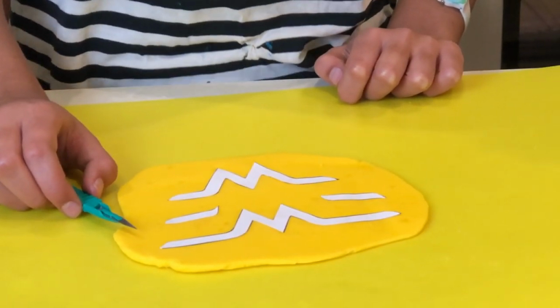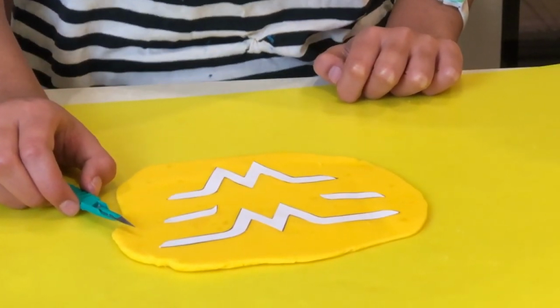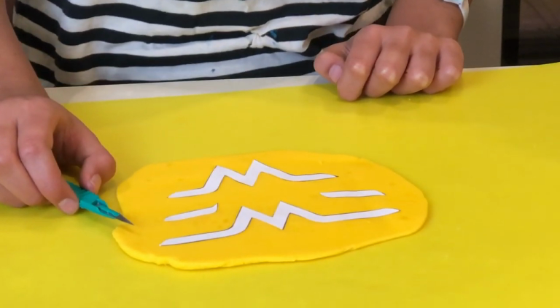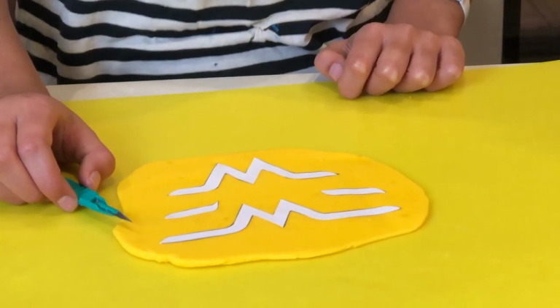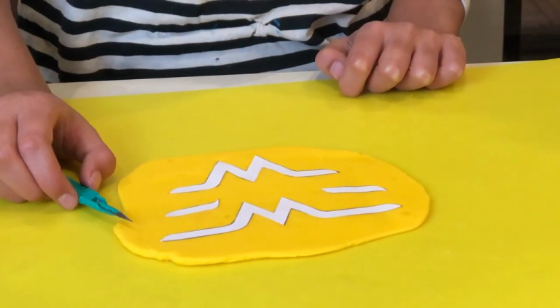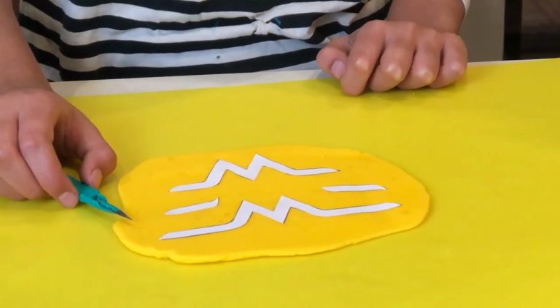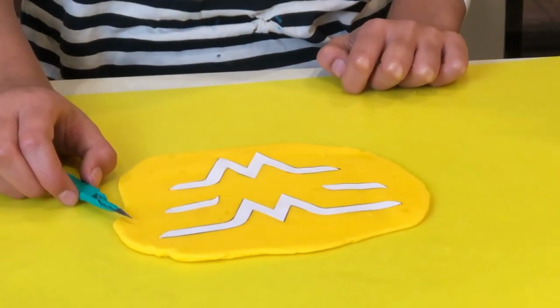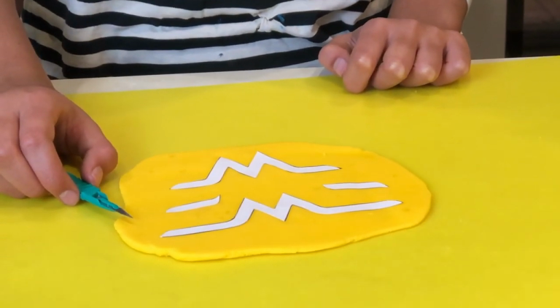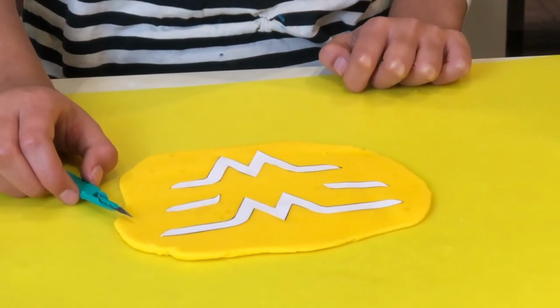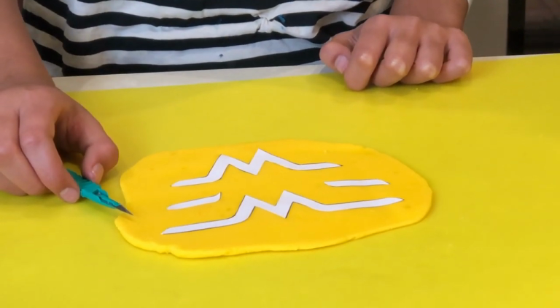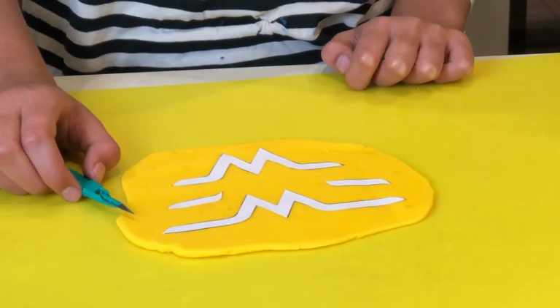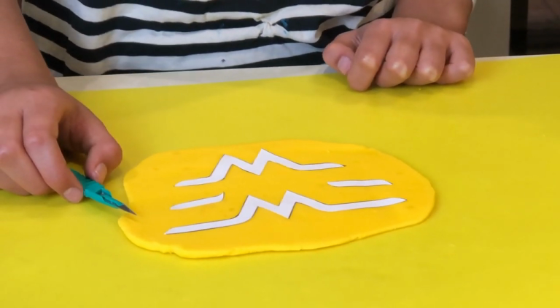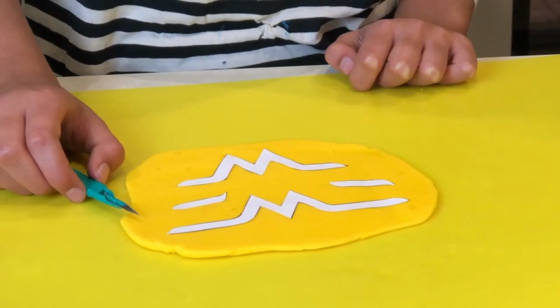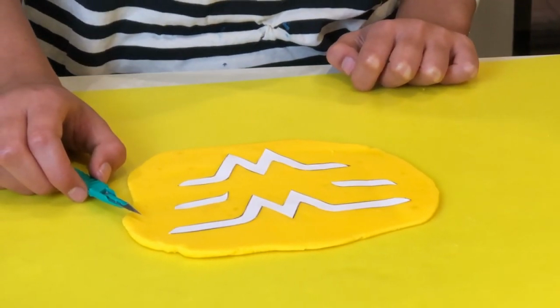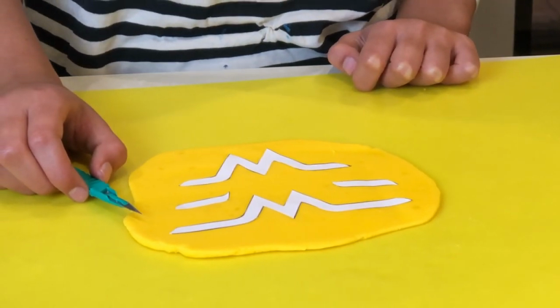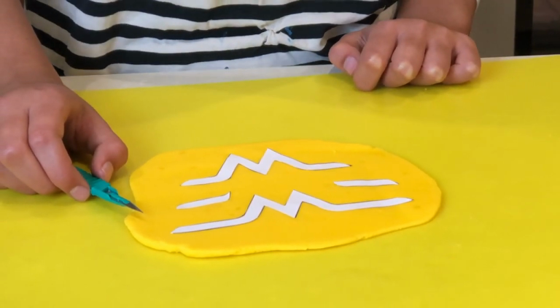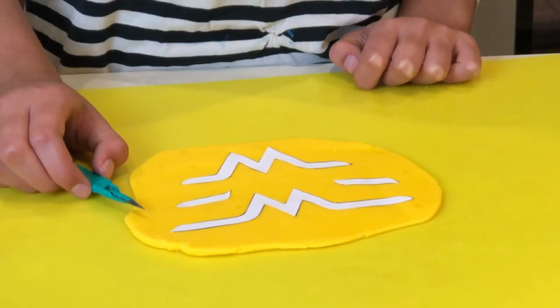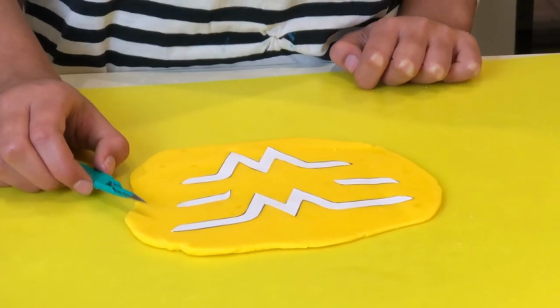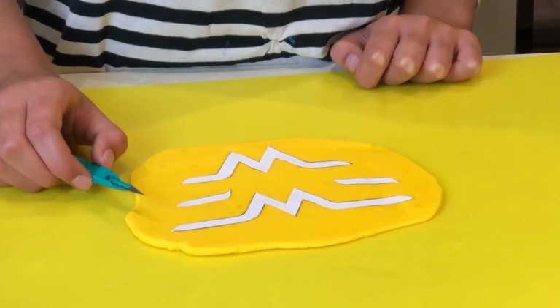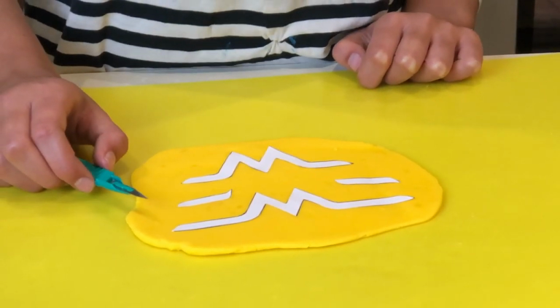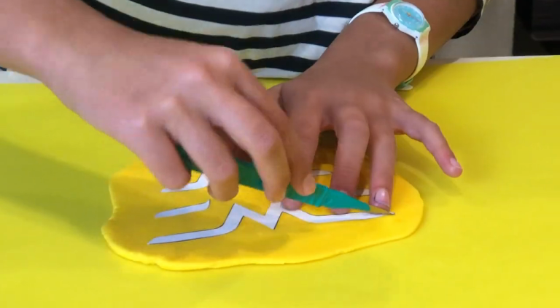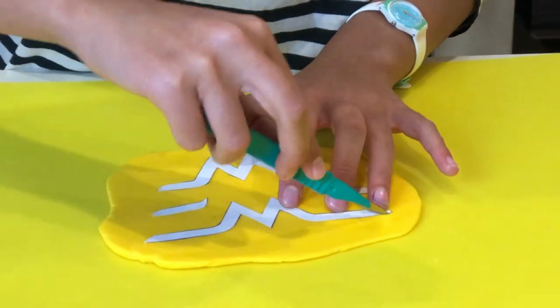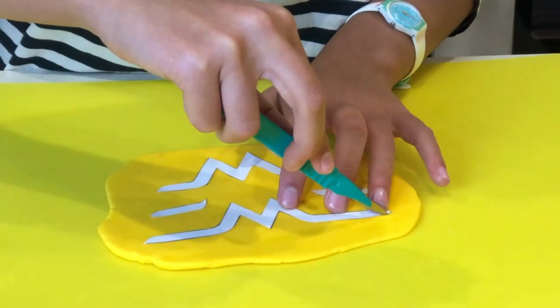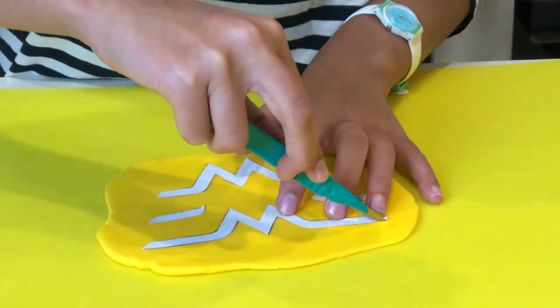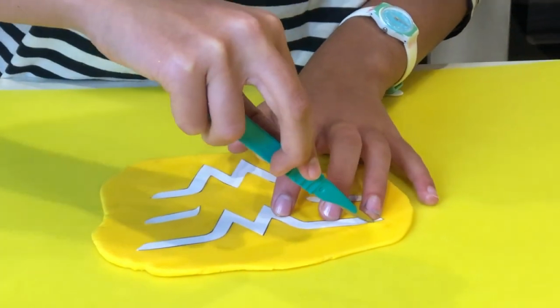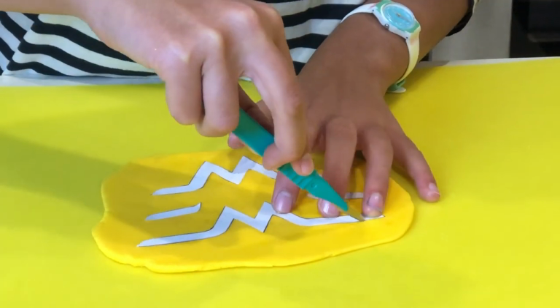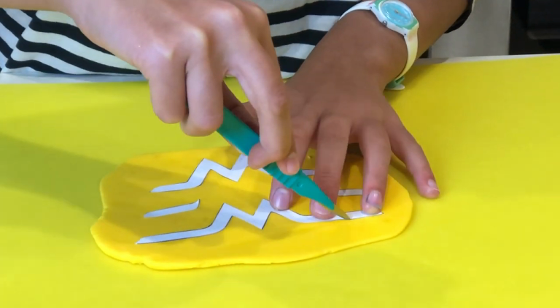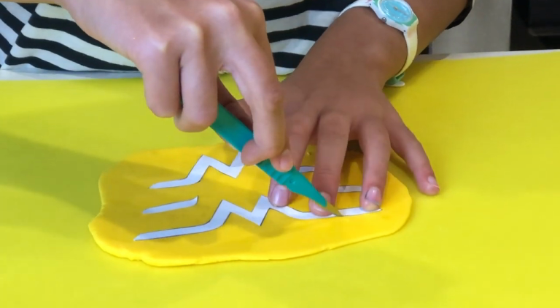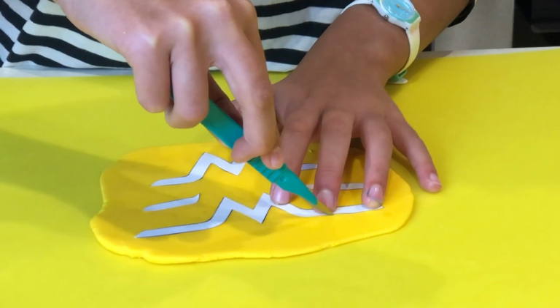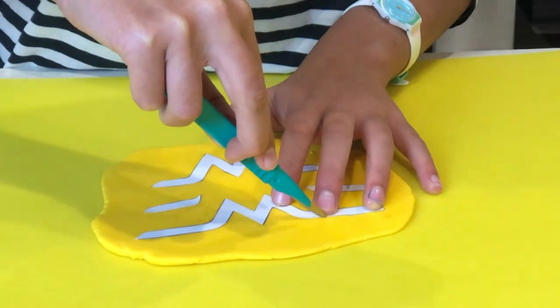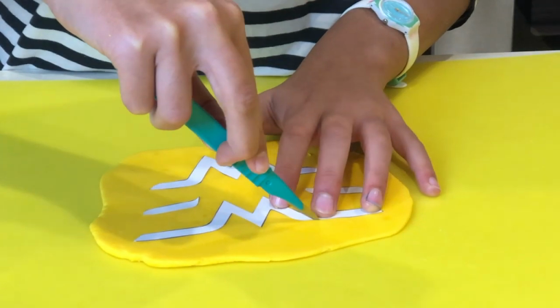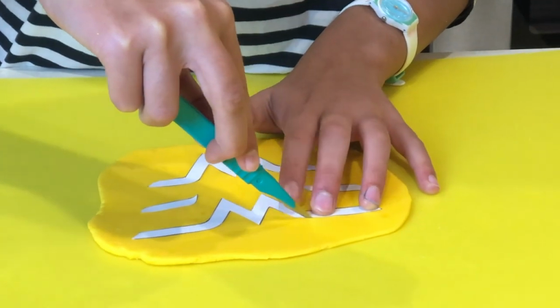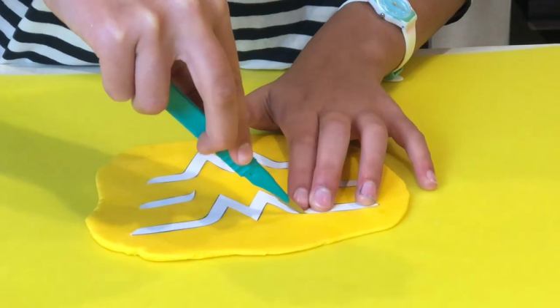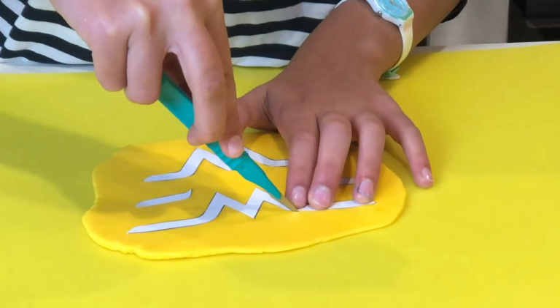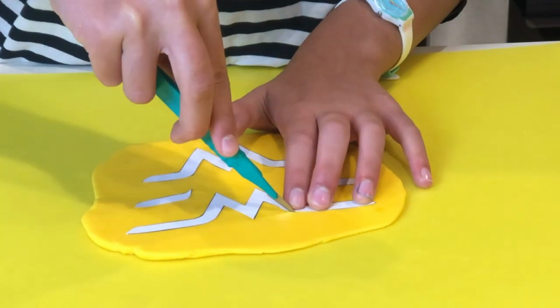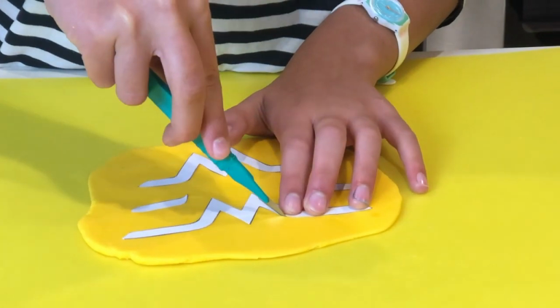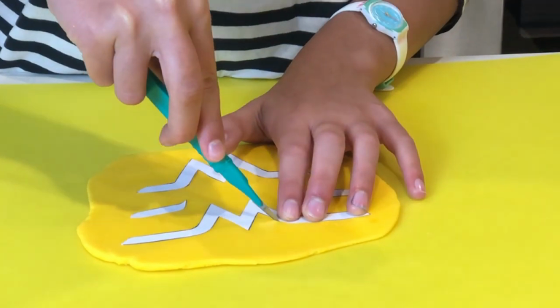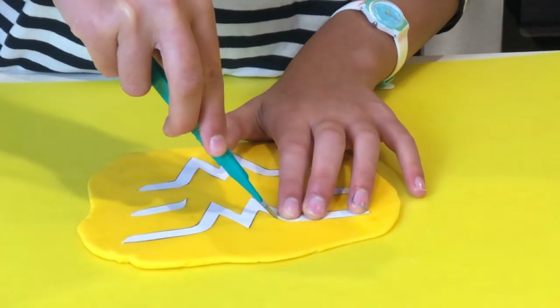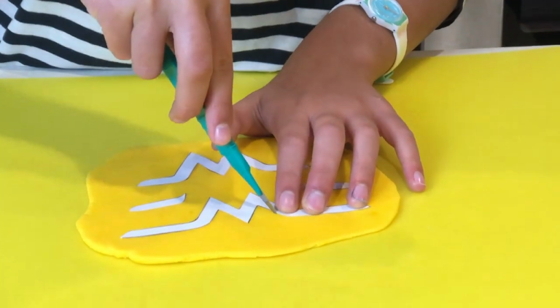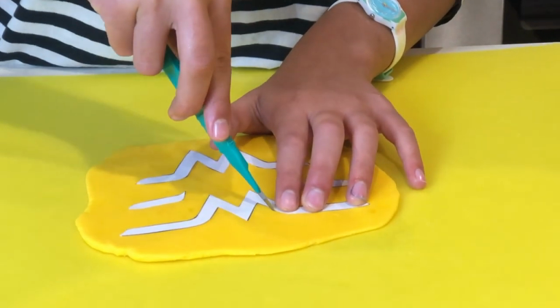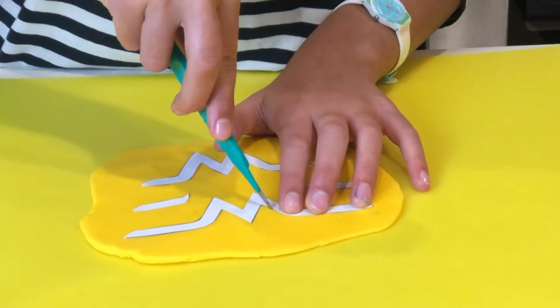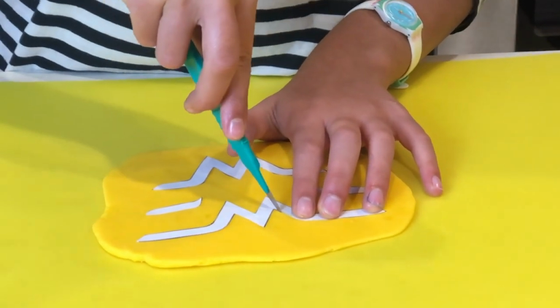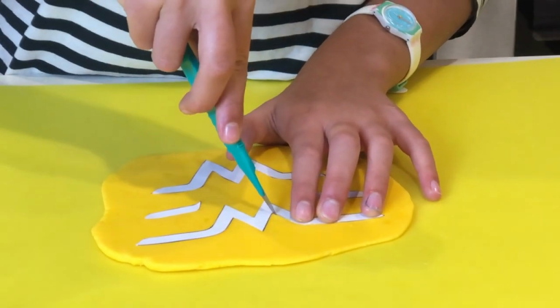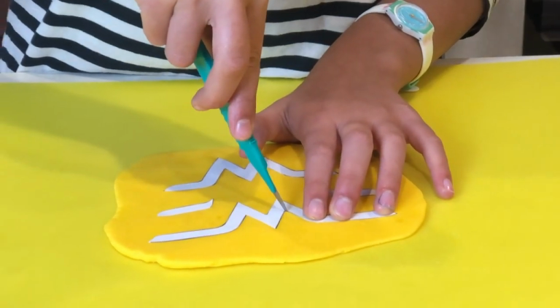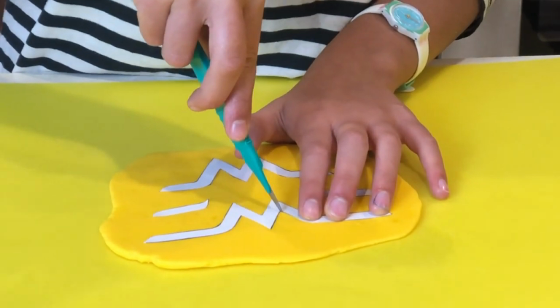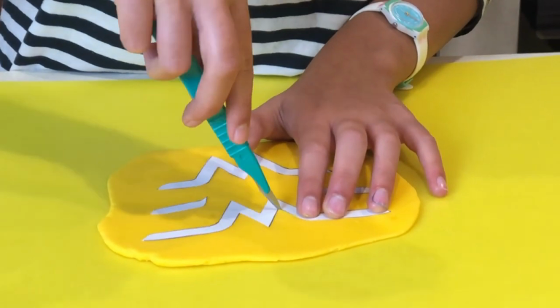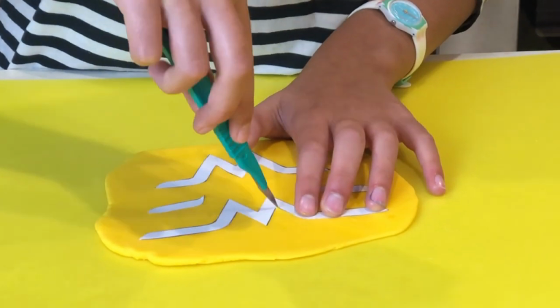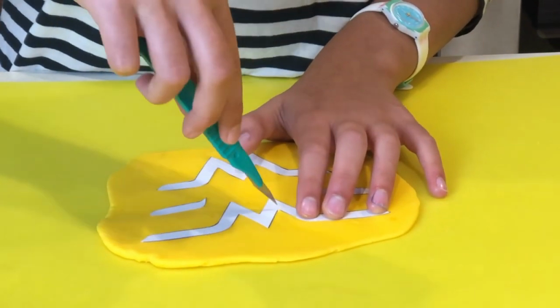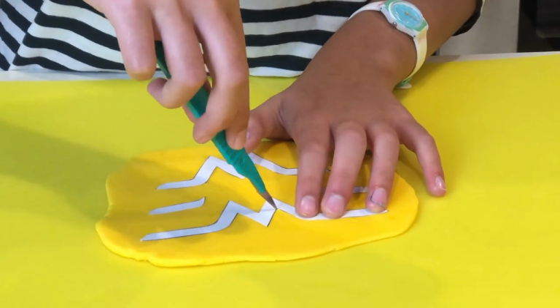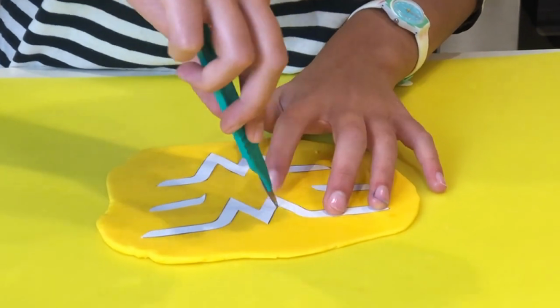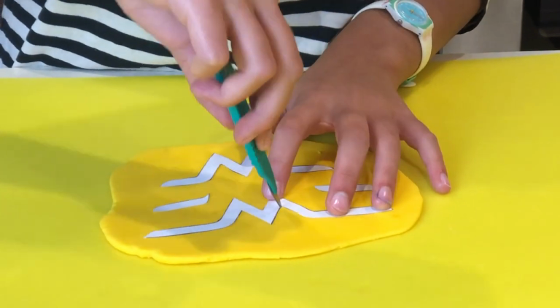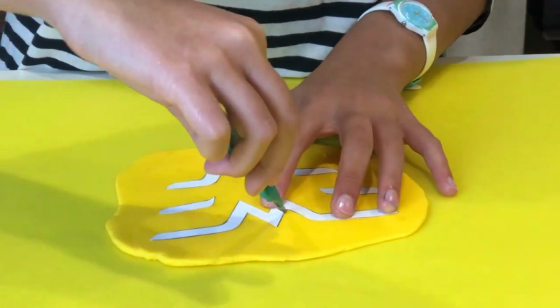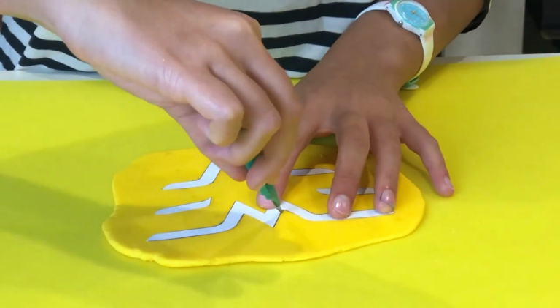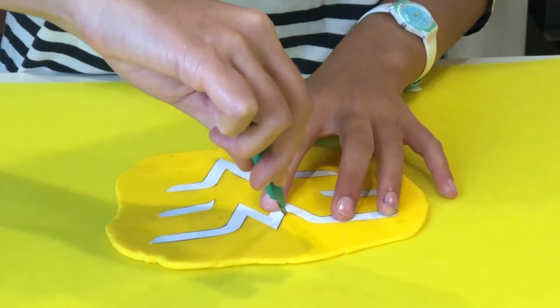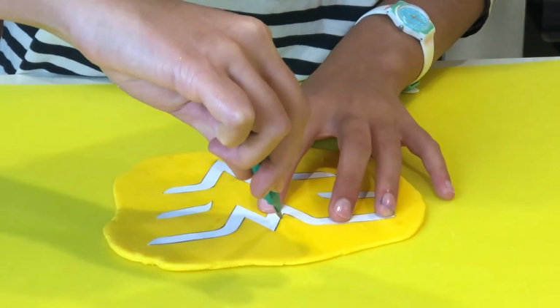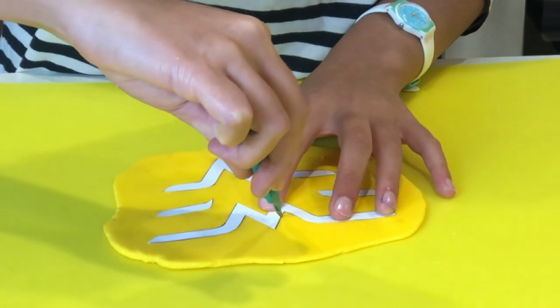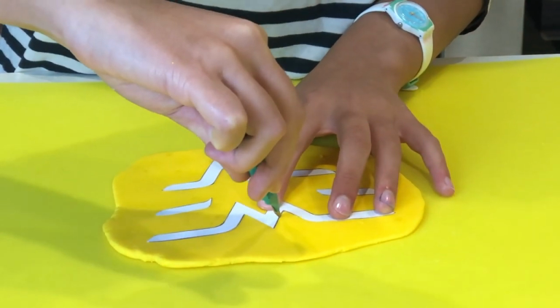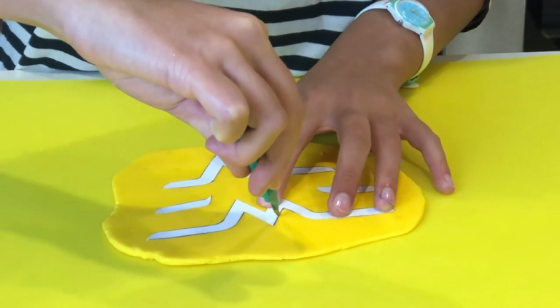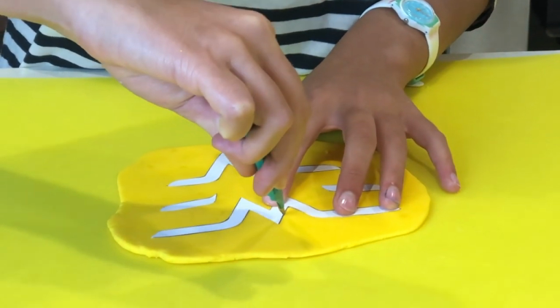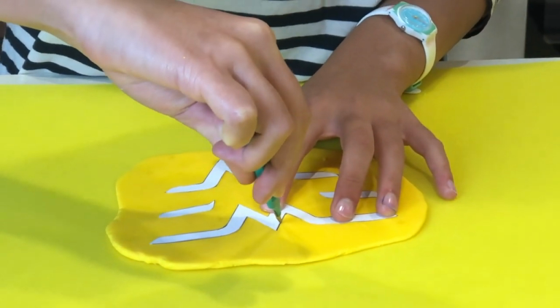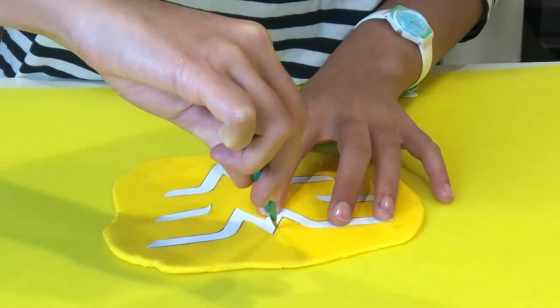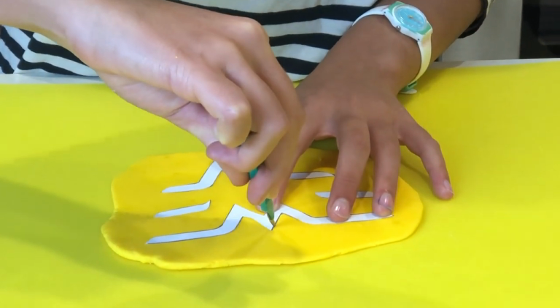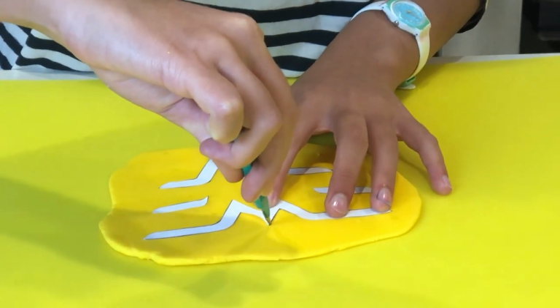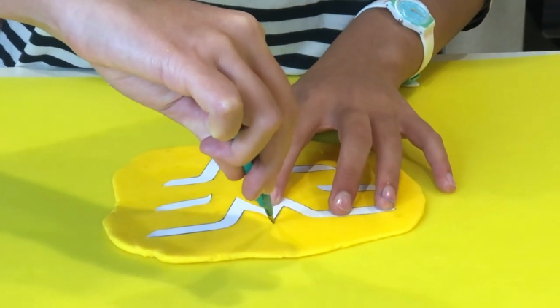Put your cut-out logo on your fondant and cut it out with a knife. Be very careful with the knife — kids, let a grown-up do this part.